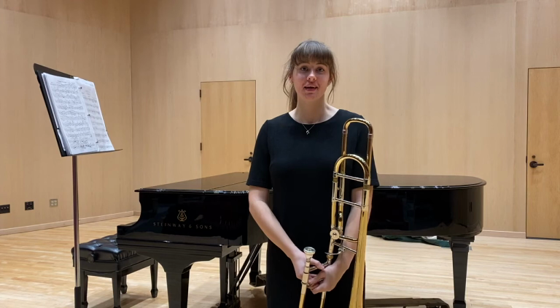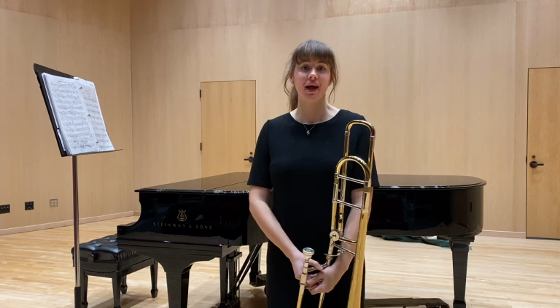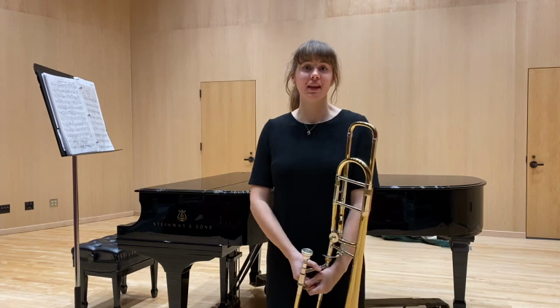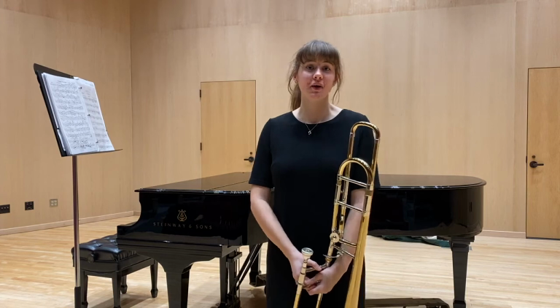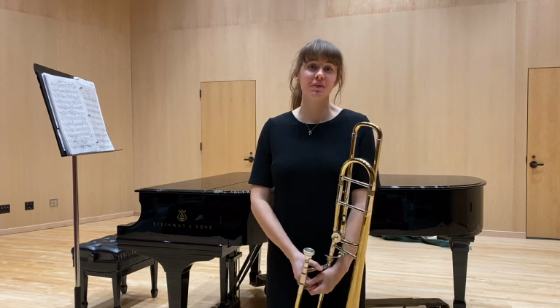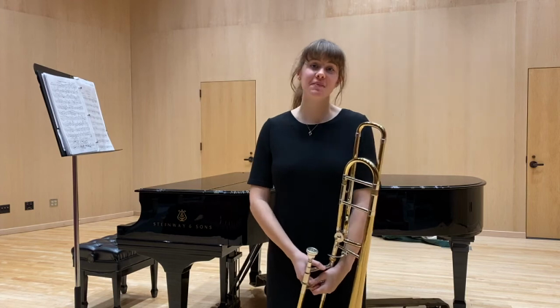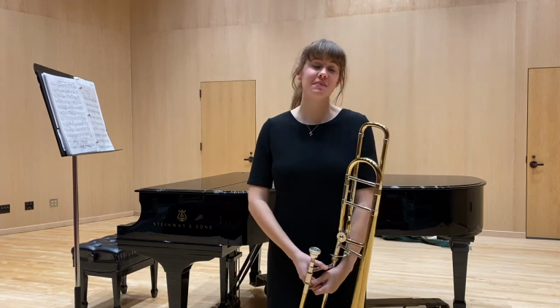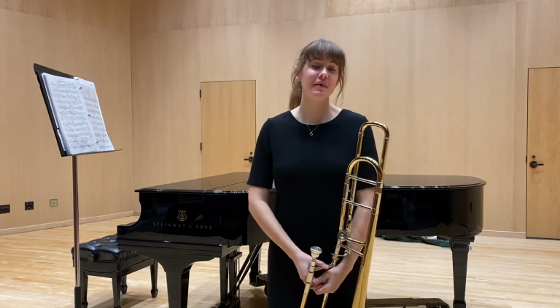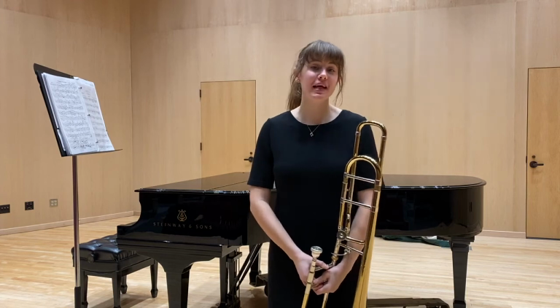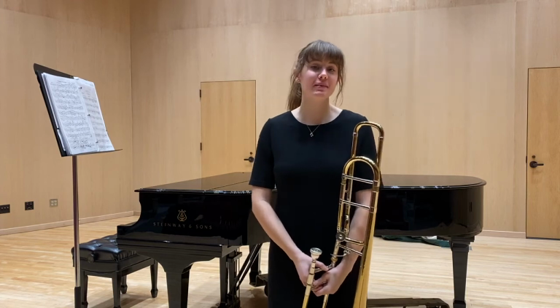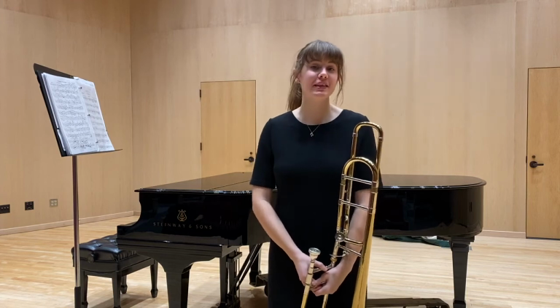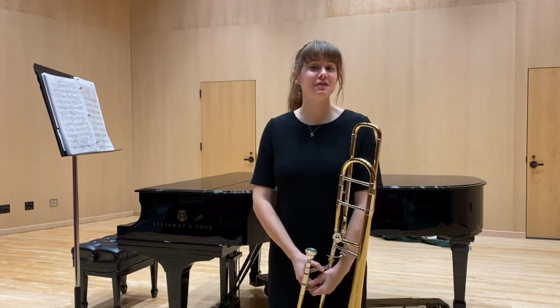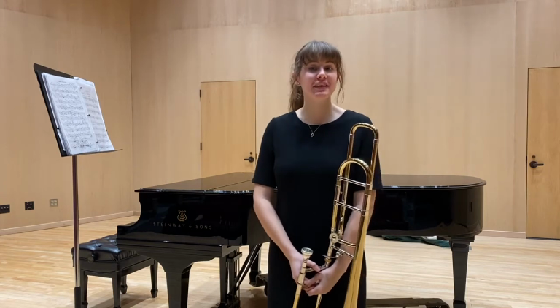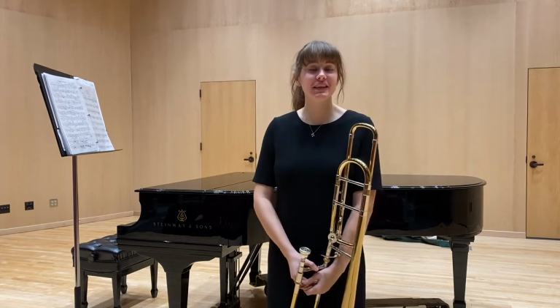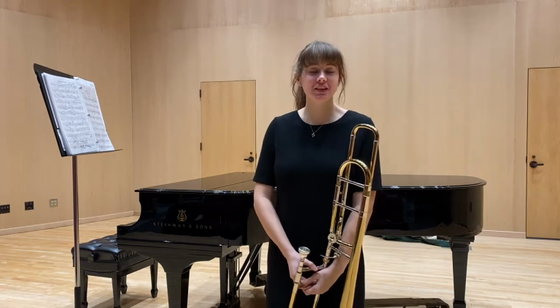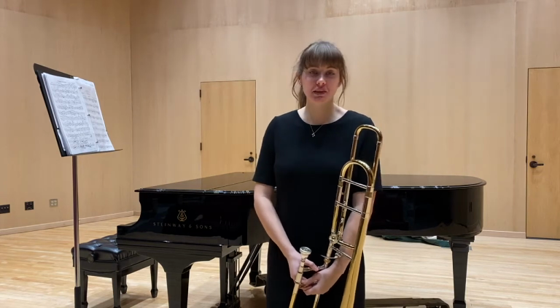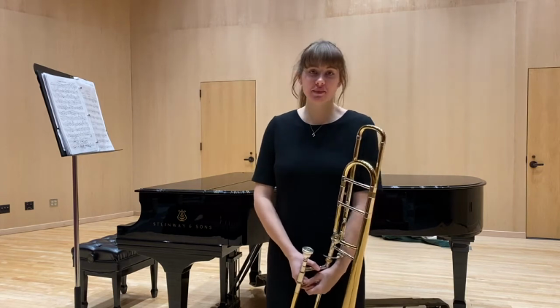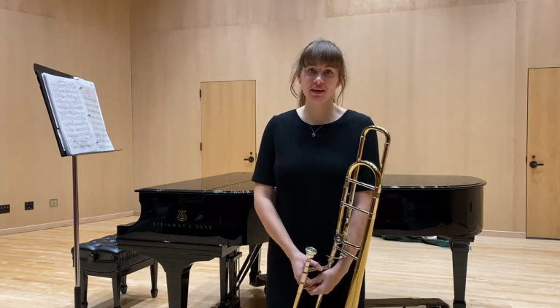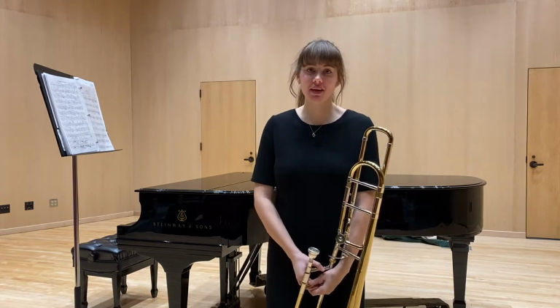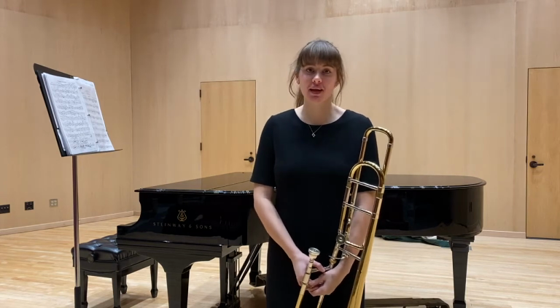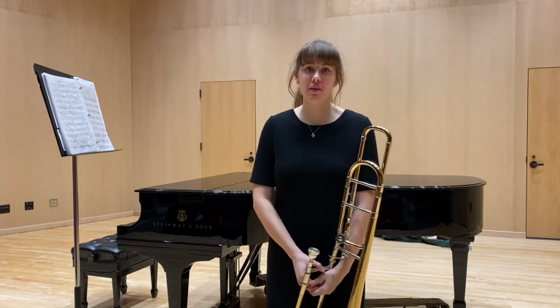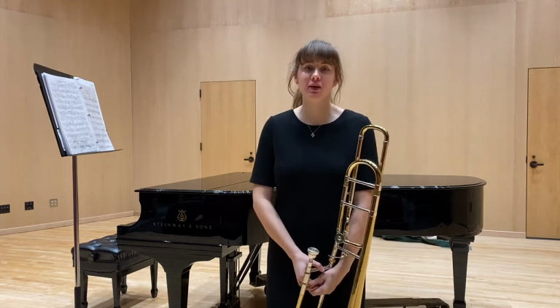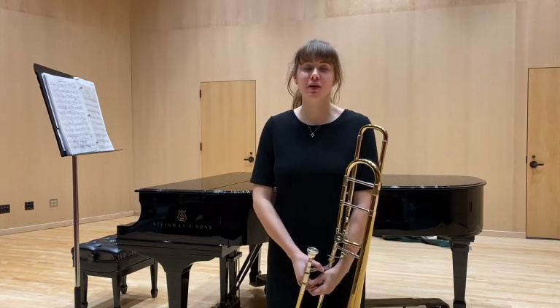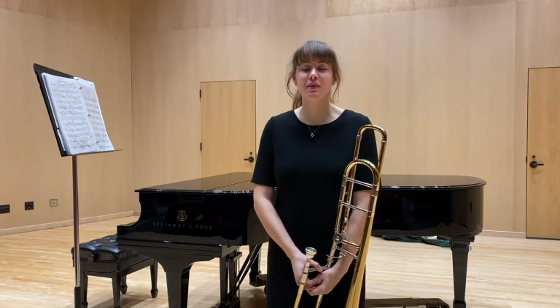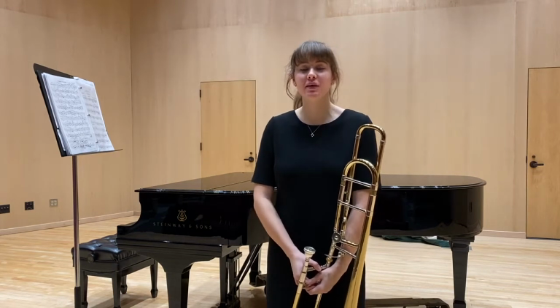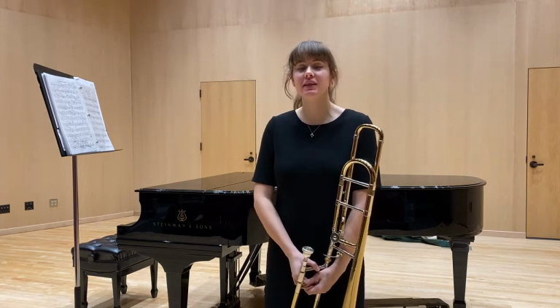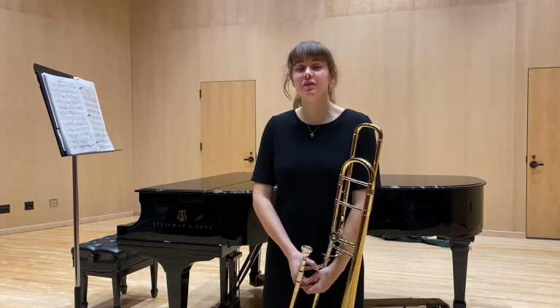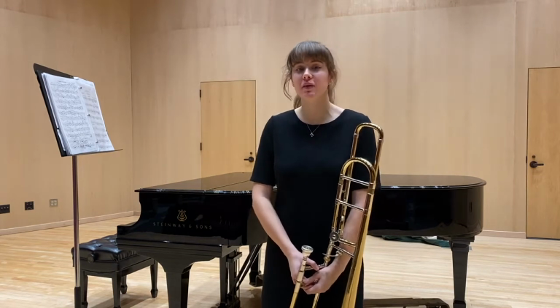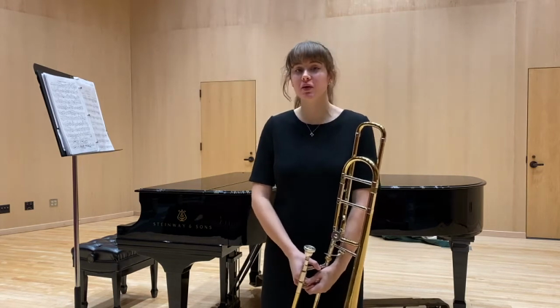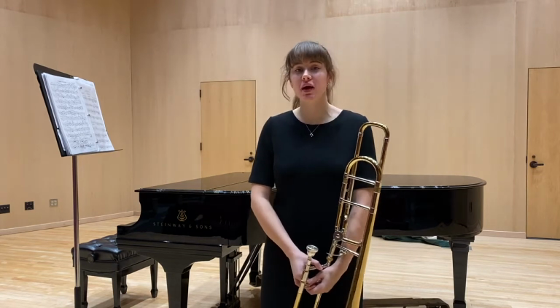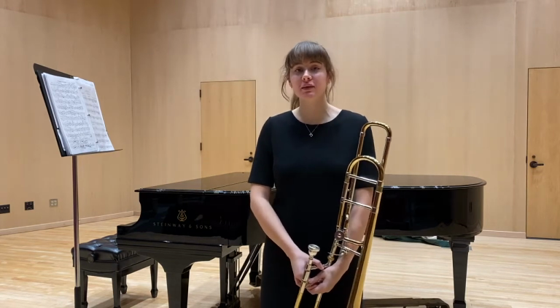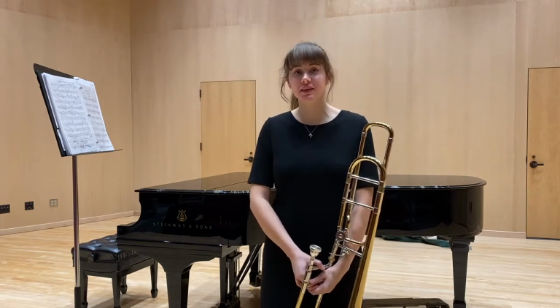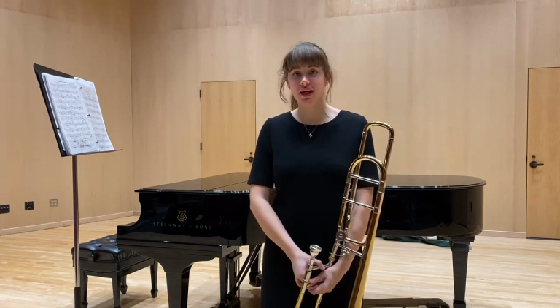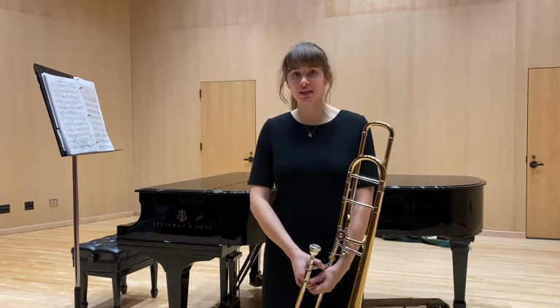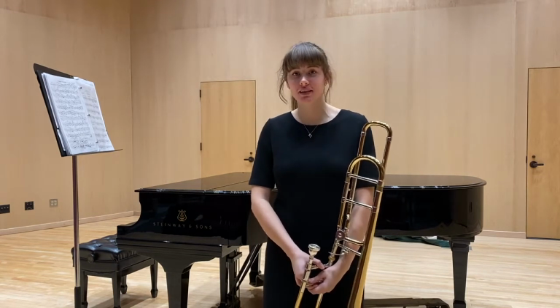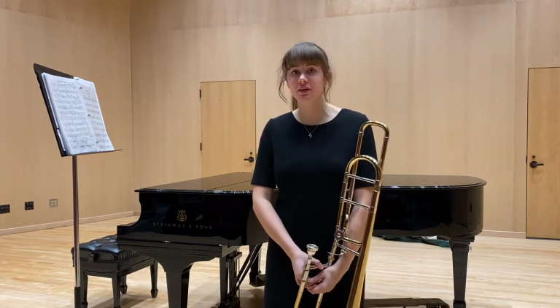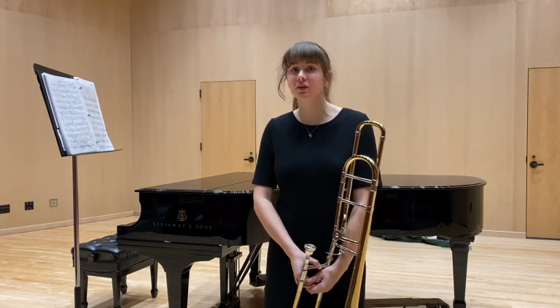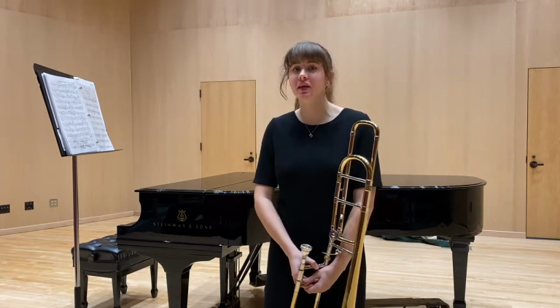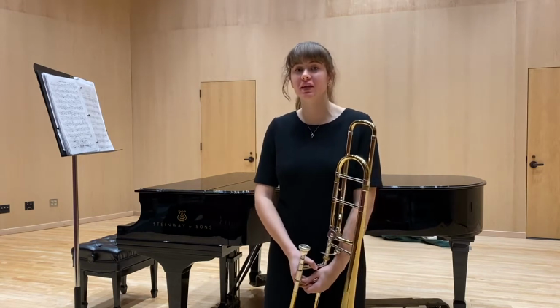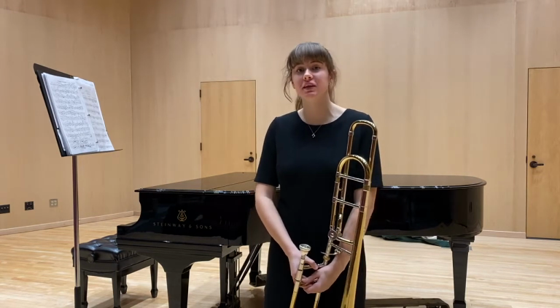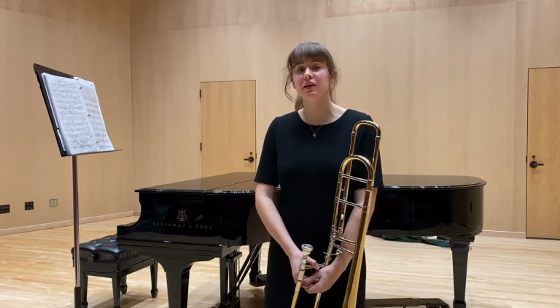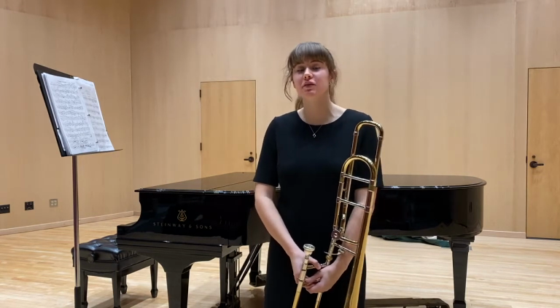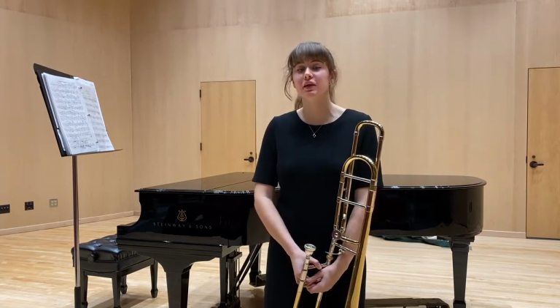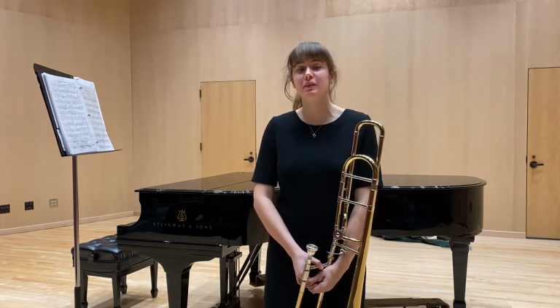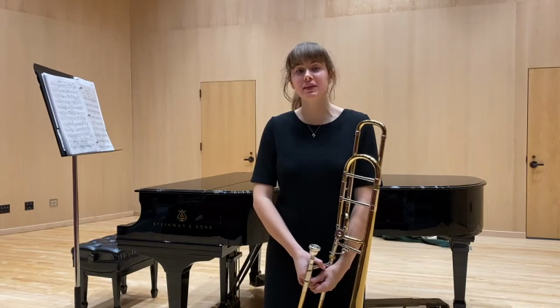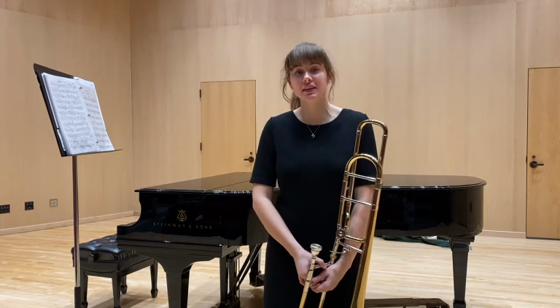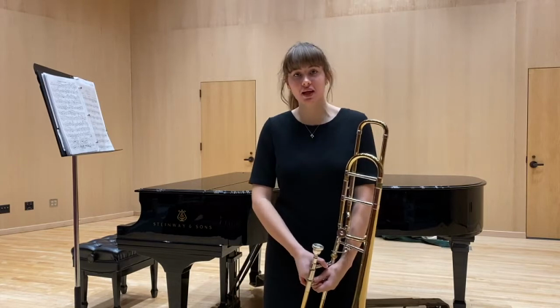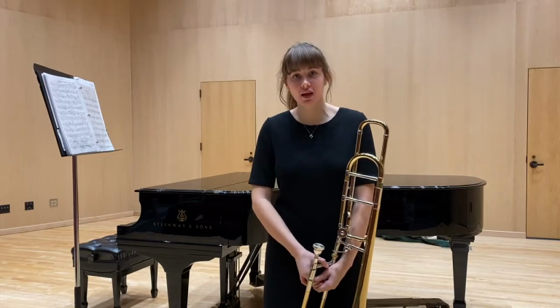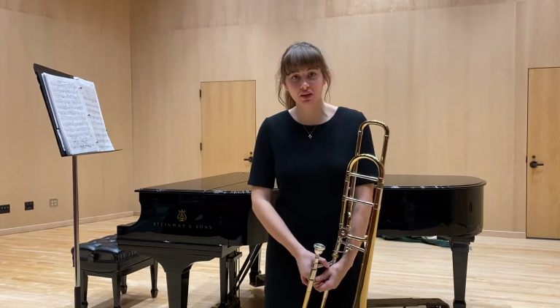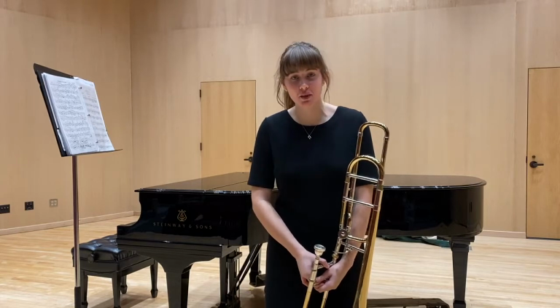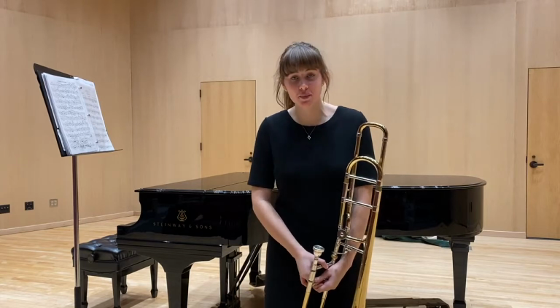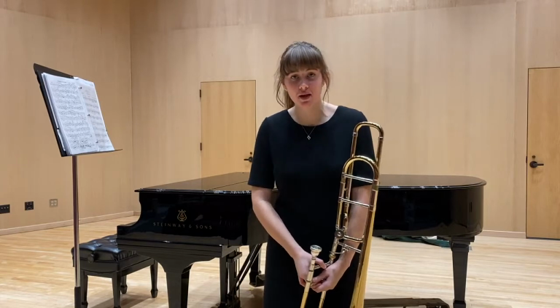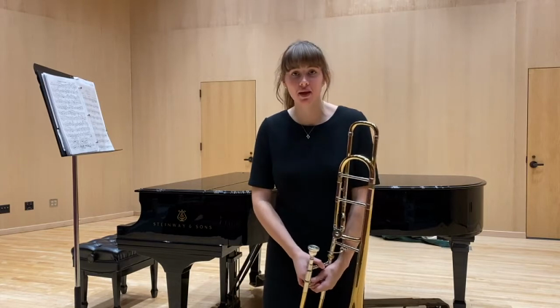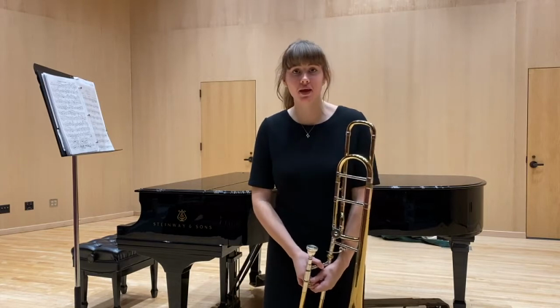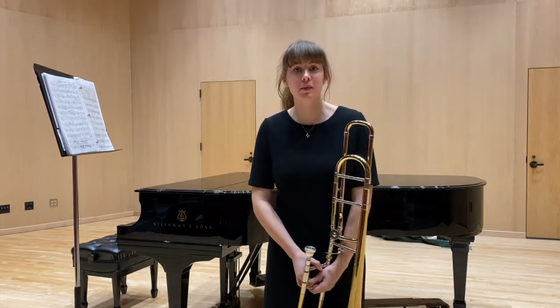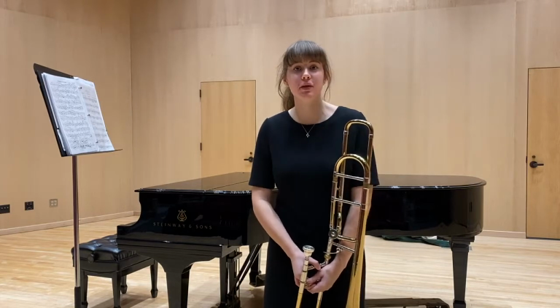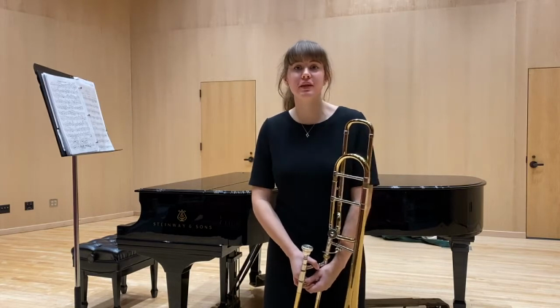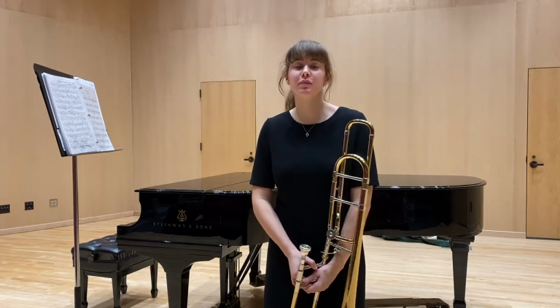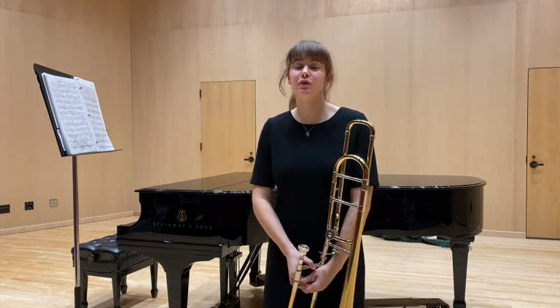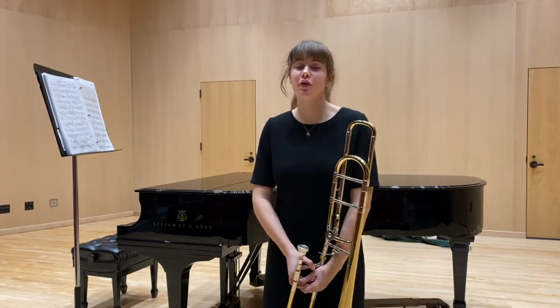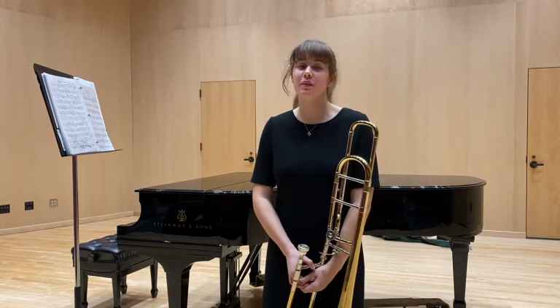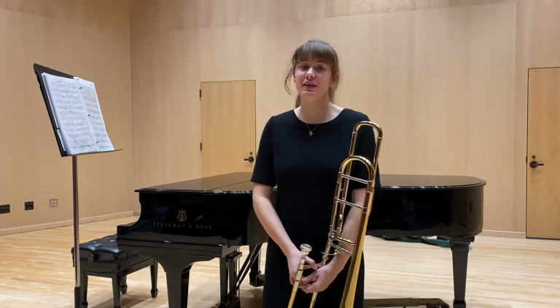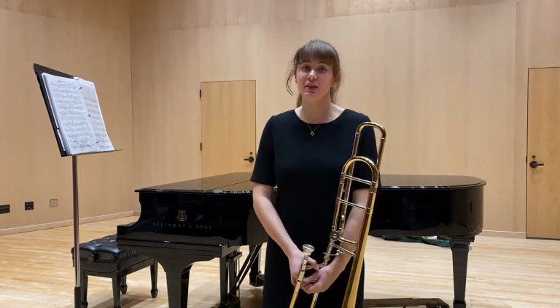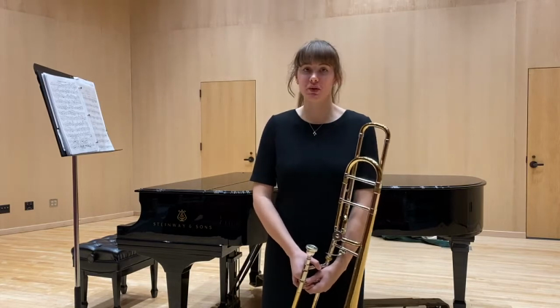Hello, my name is Sophia Stutzman and I'm a trombonist from La Crosse, Wisconsin who is auditioning for your music scholarship and music performance degree.